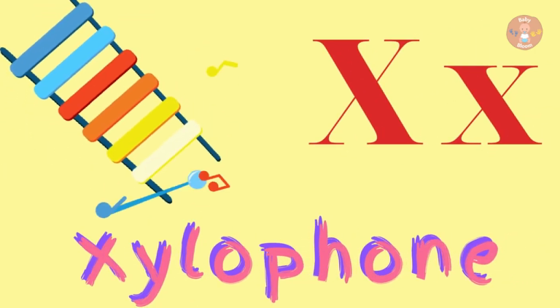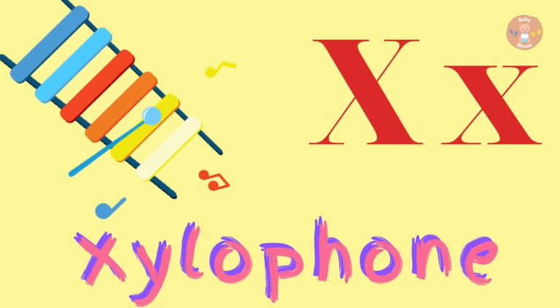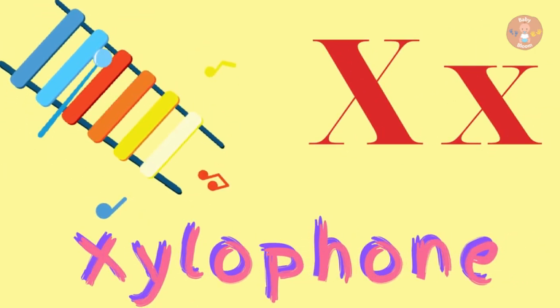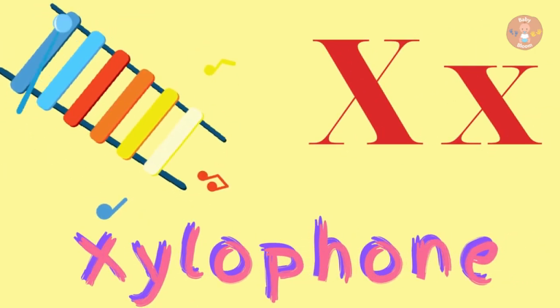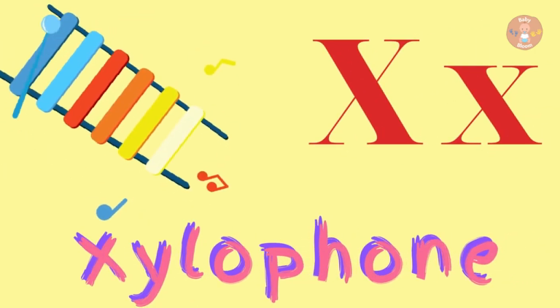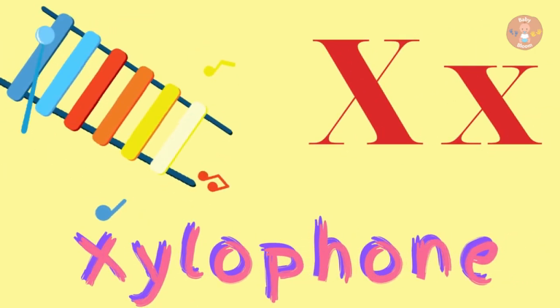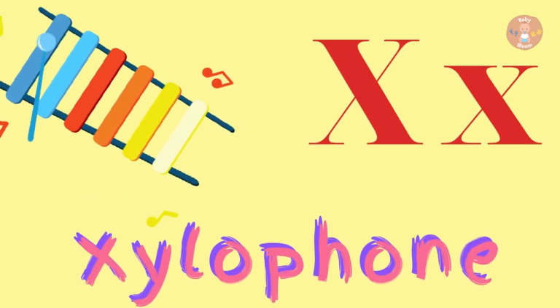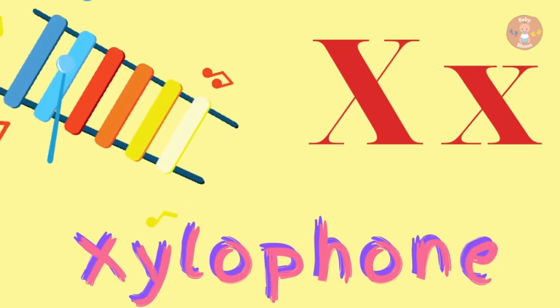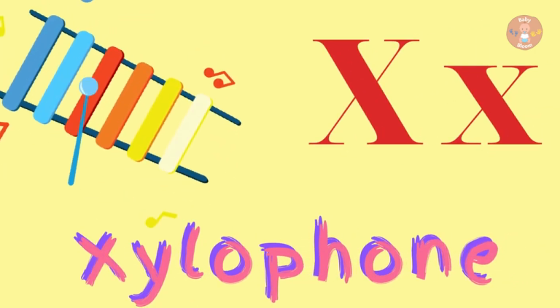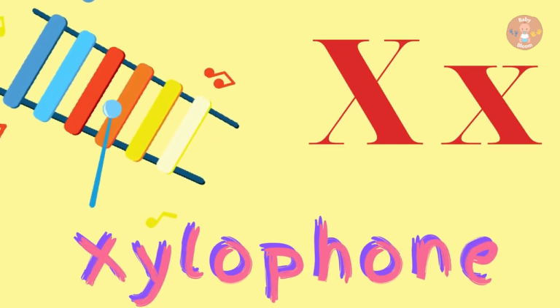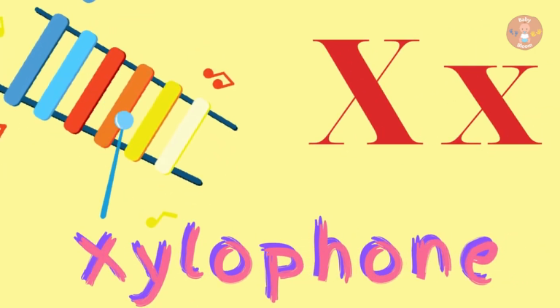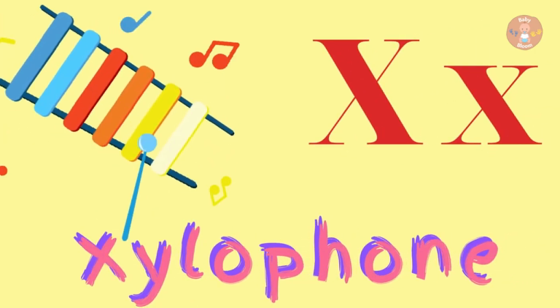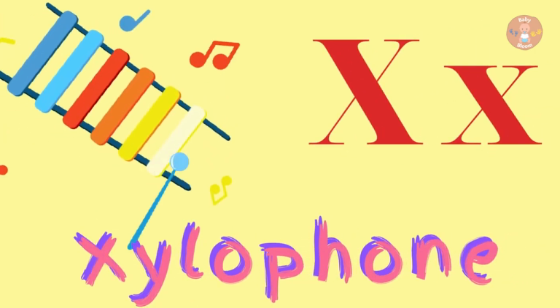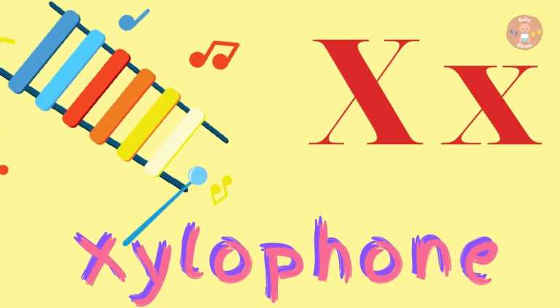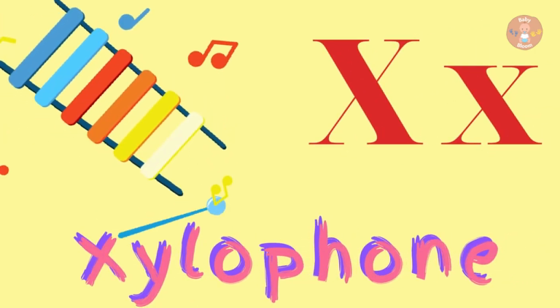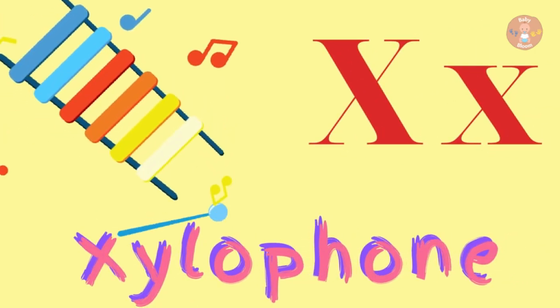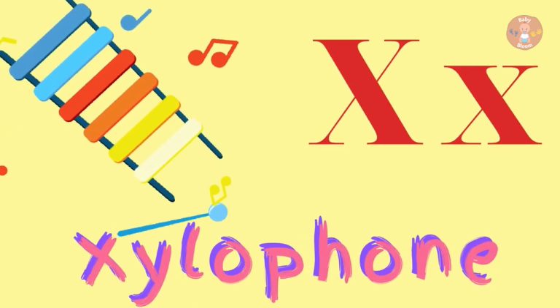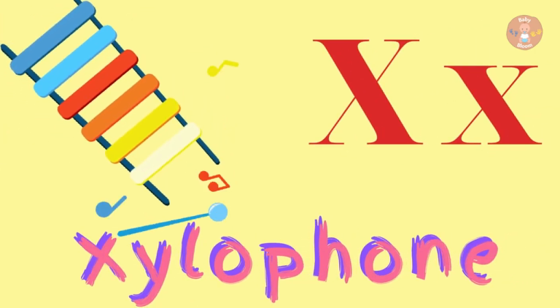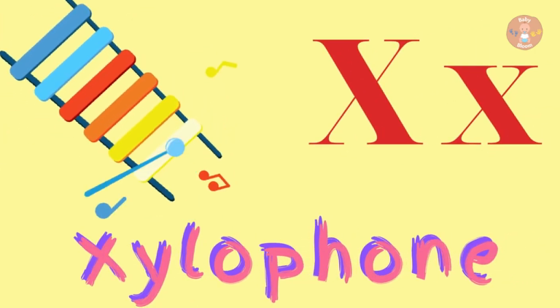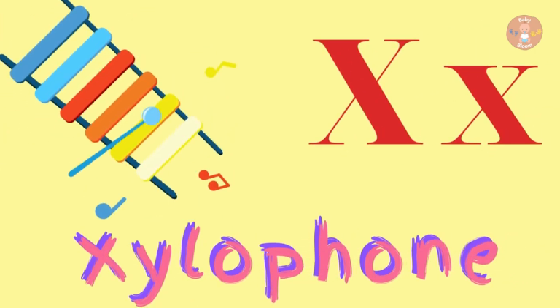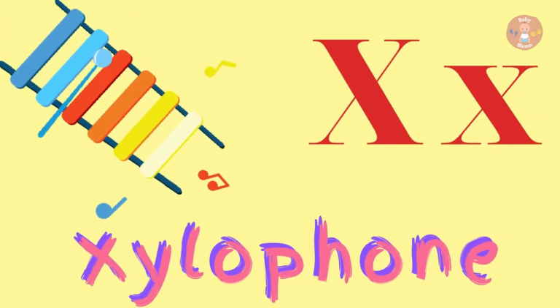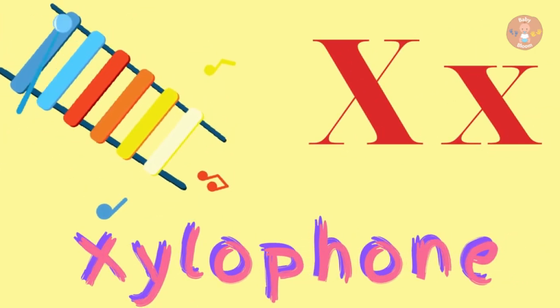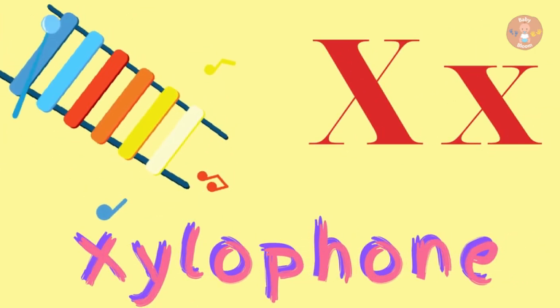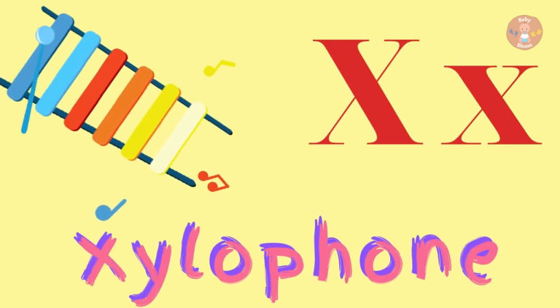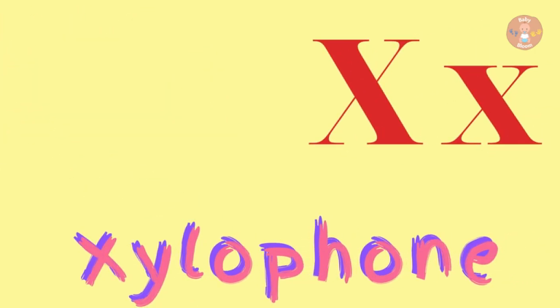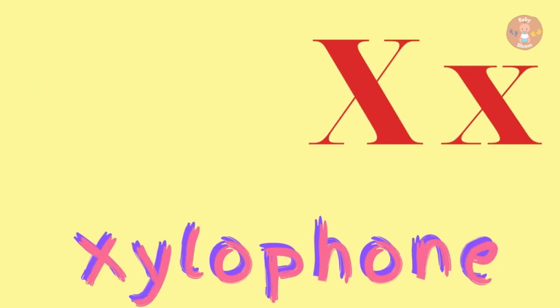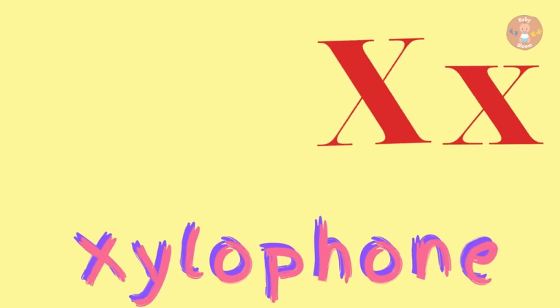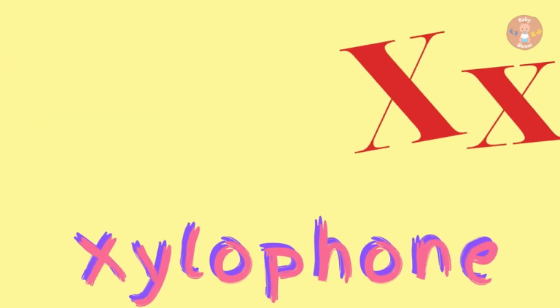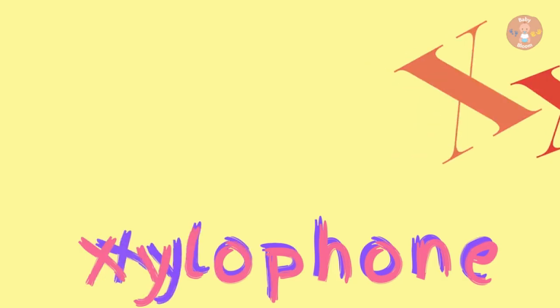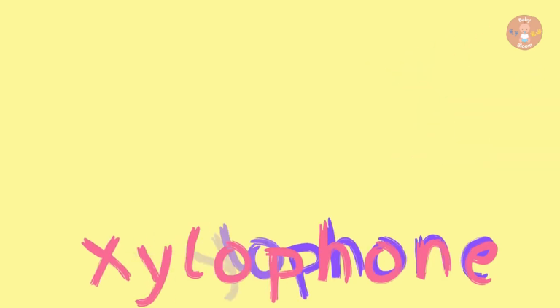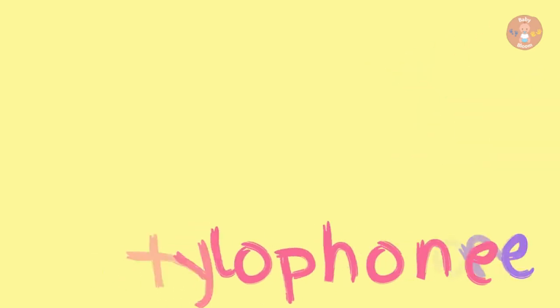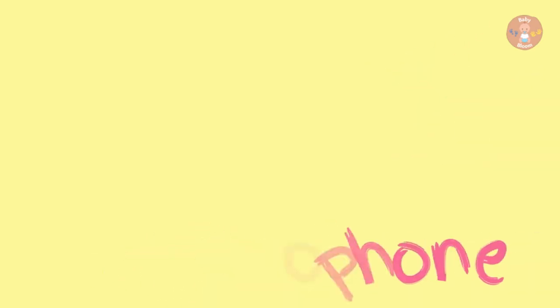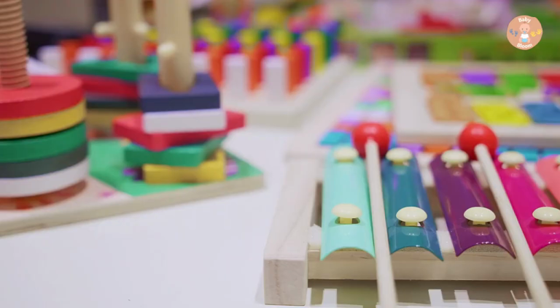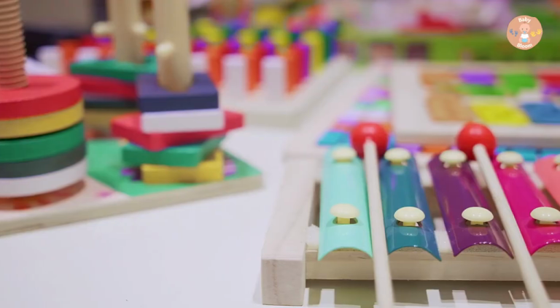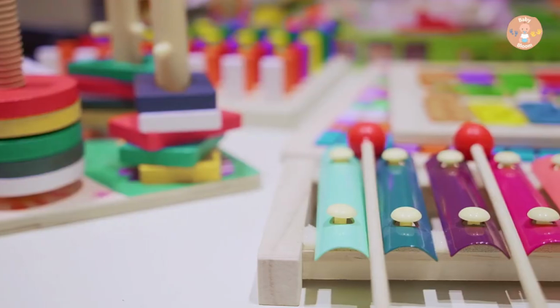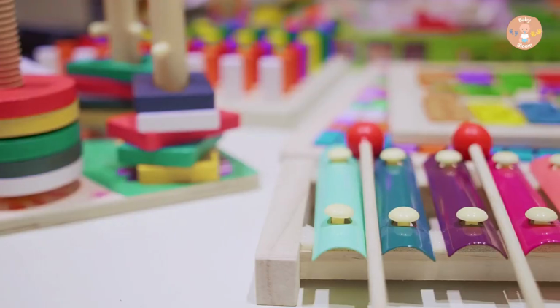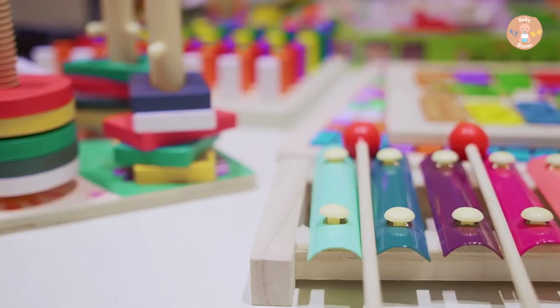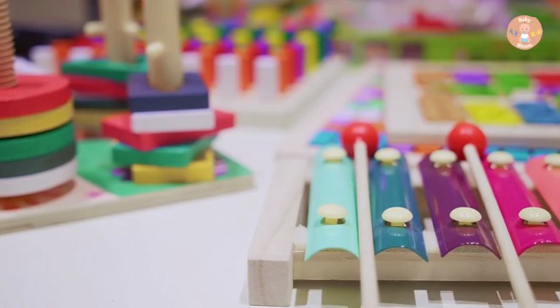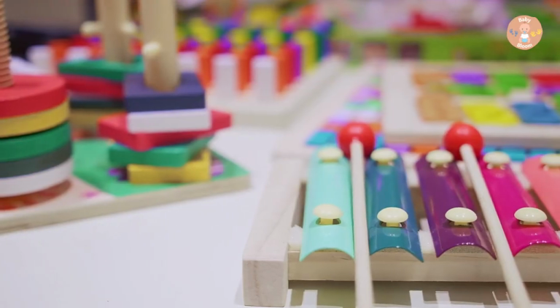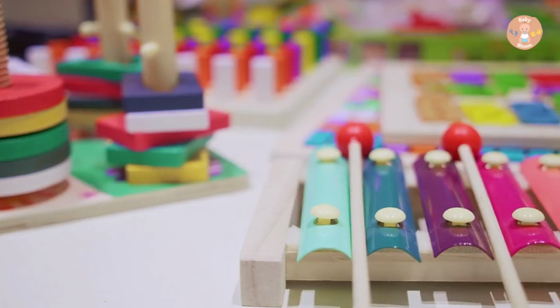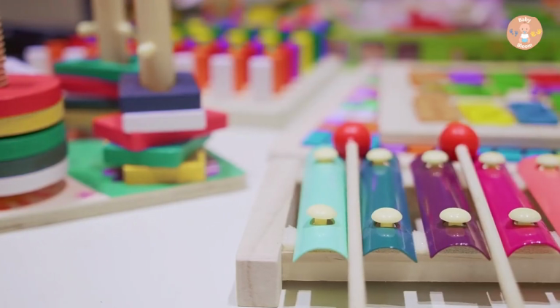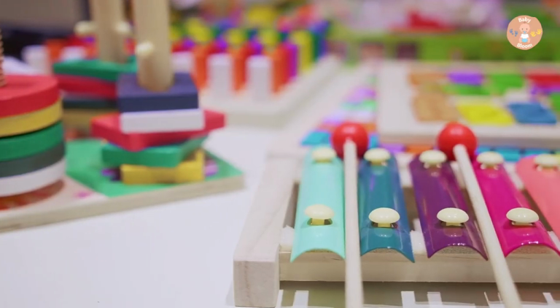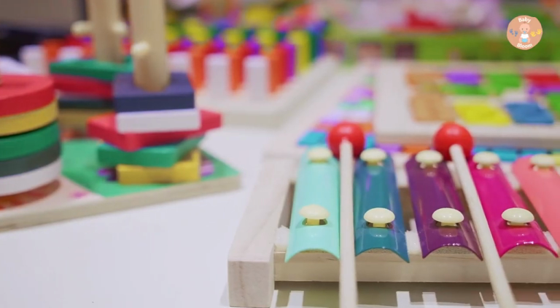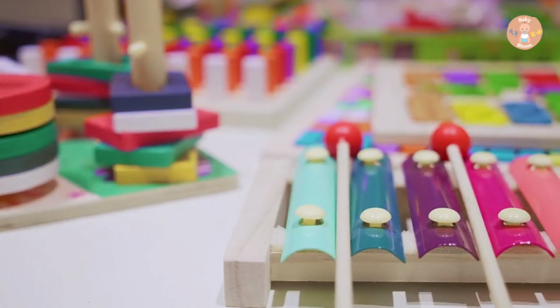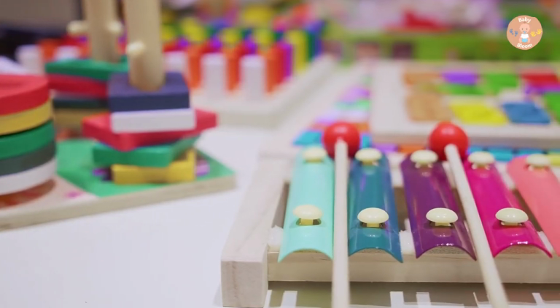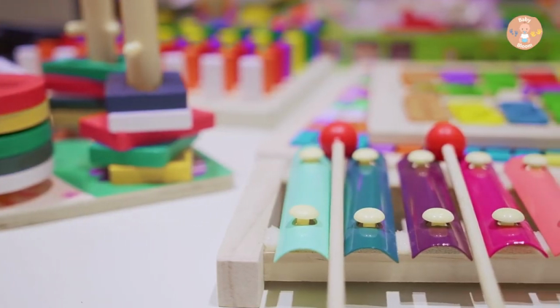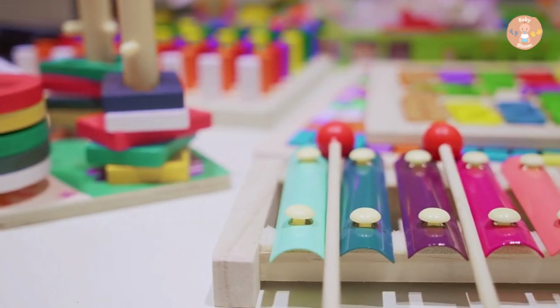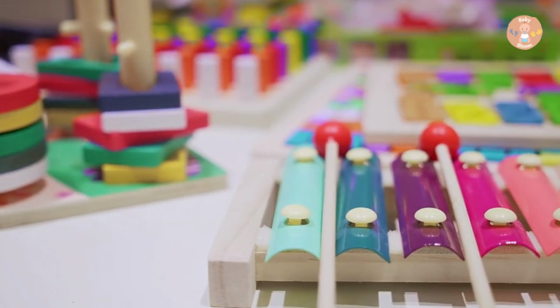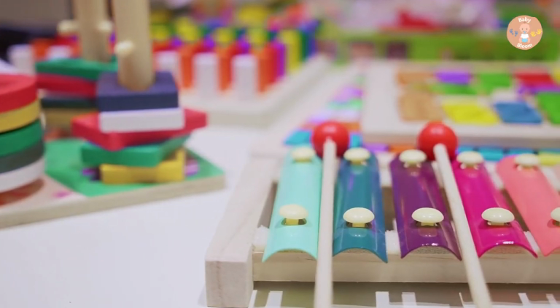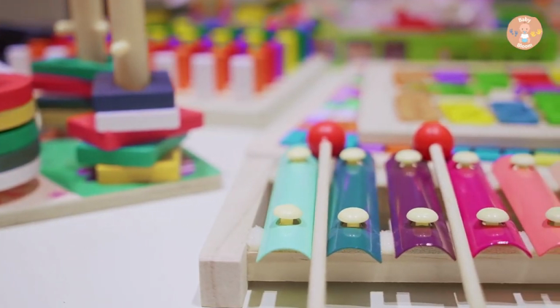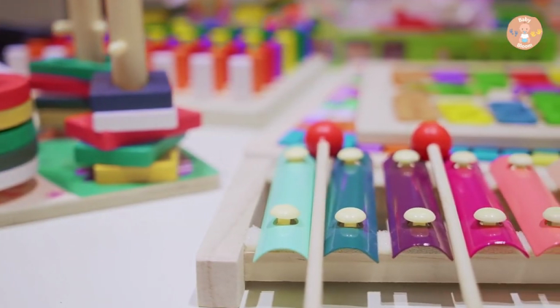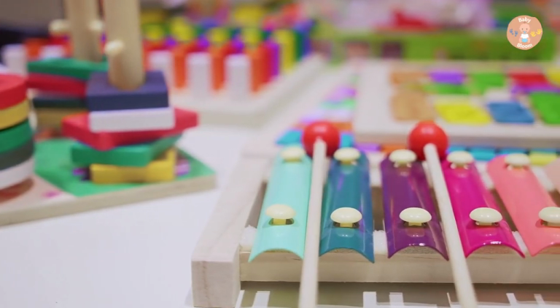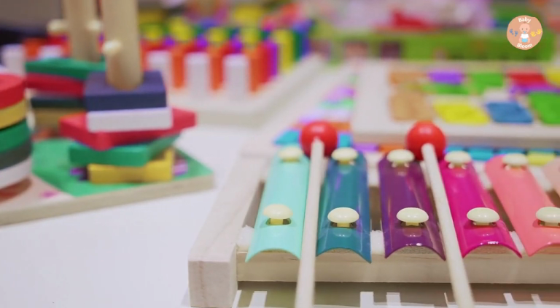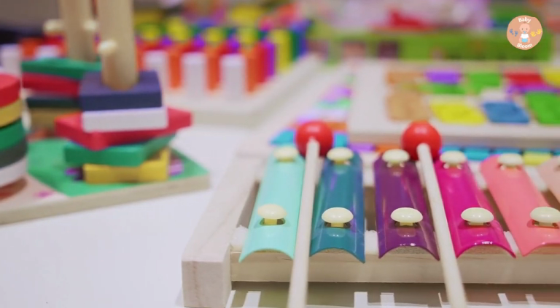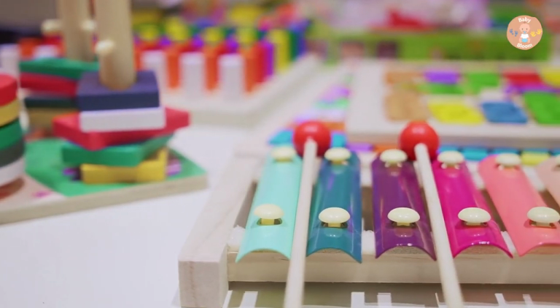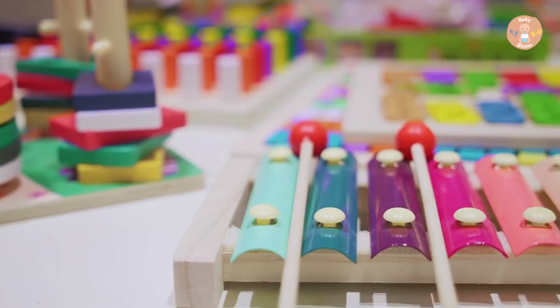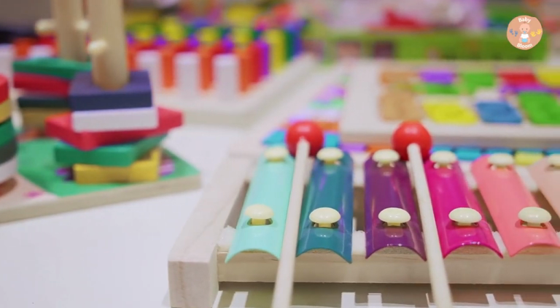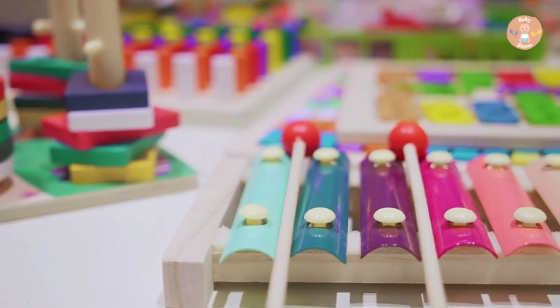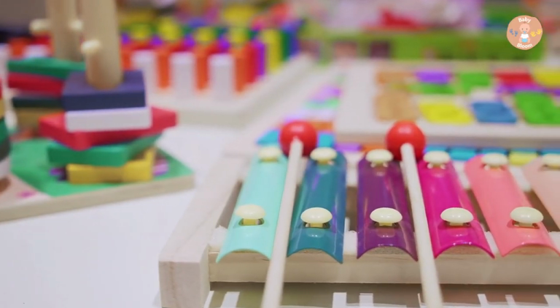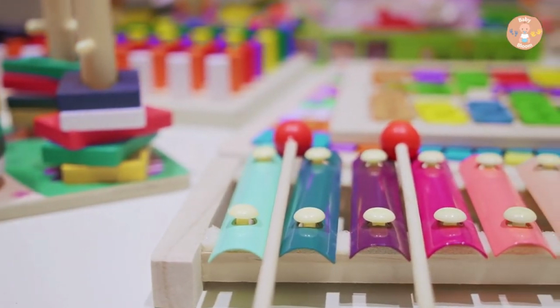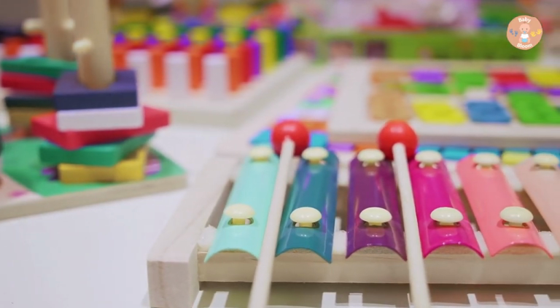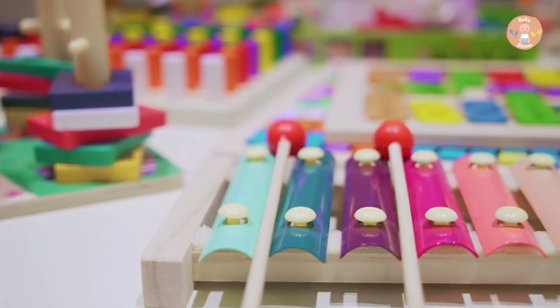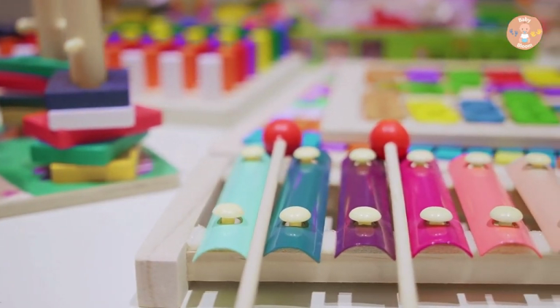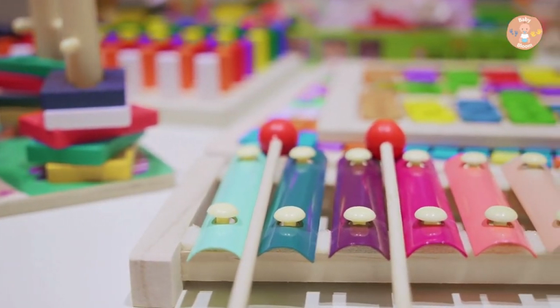X for Xylophone. Xylophone is a musical instrument.